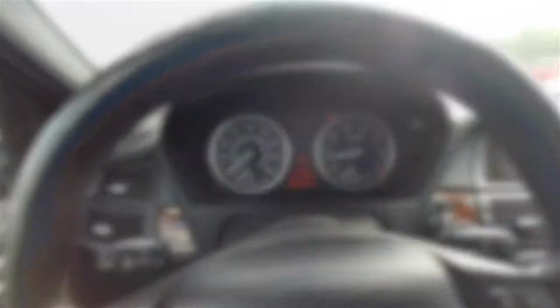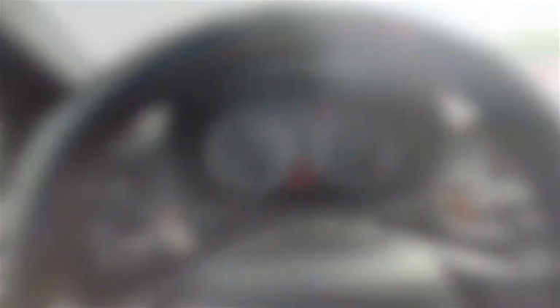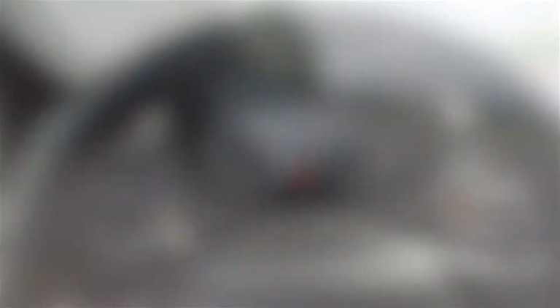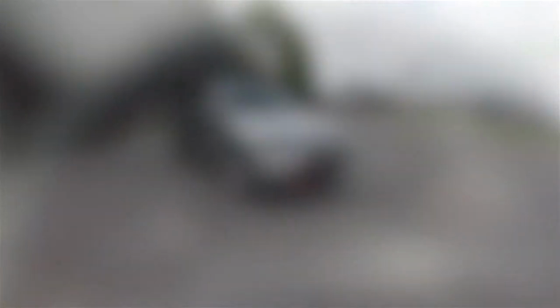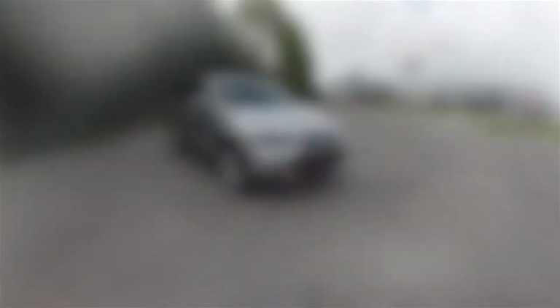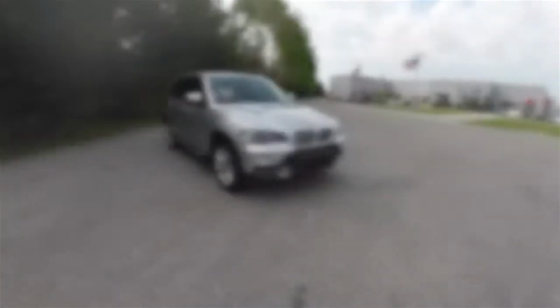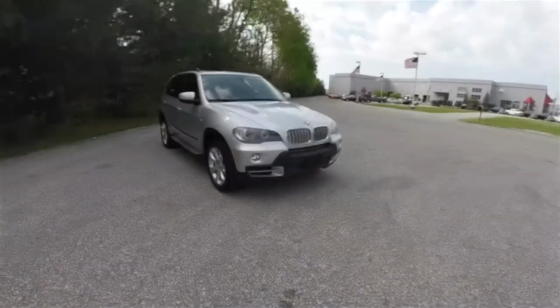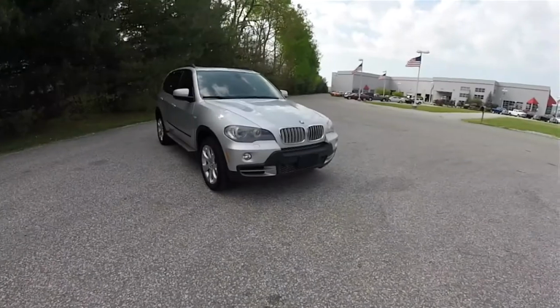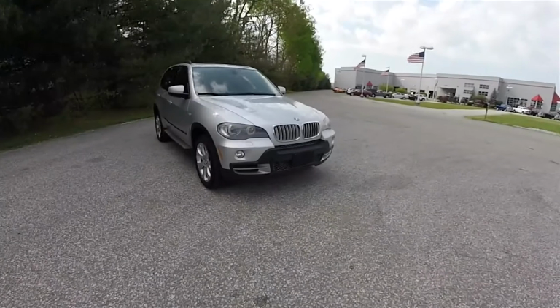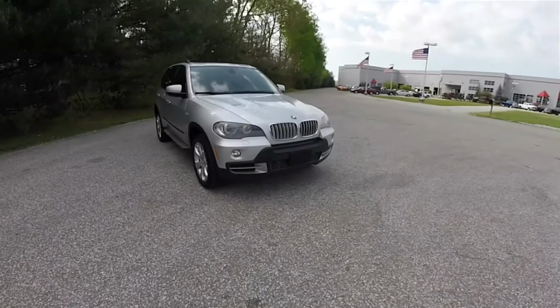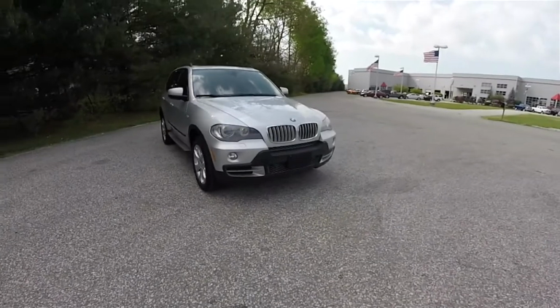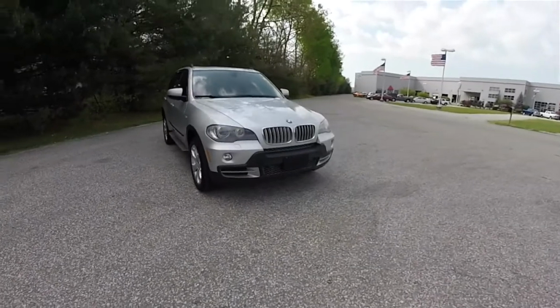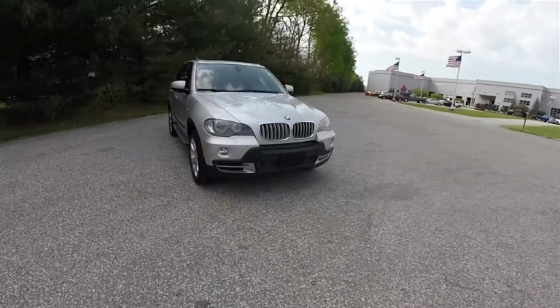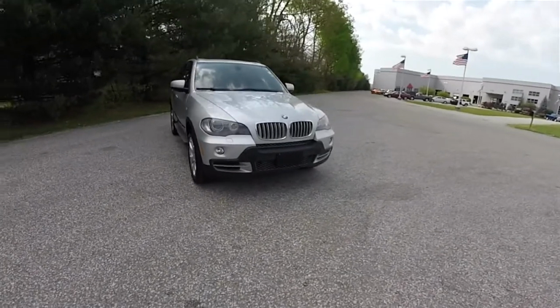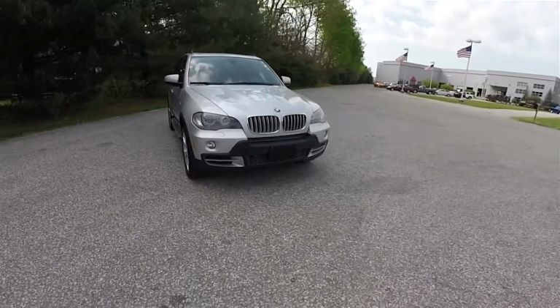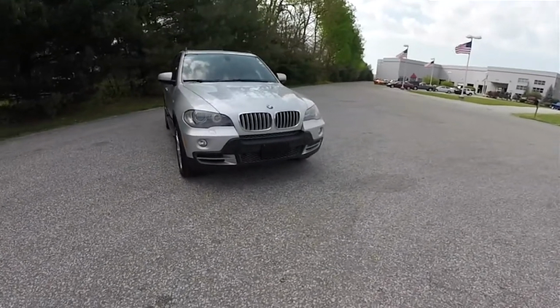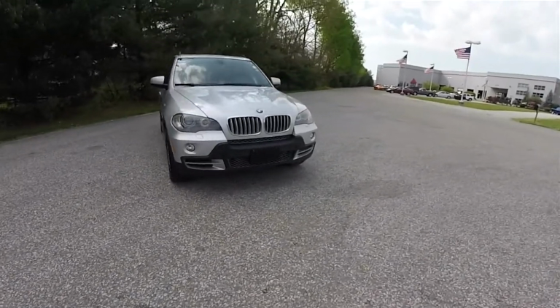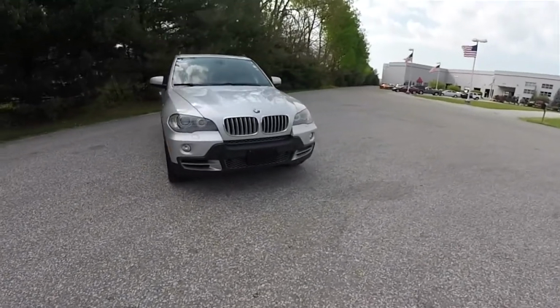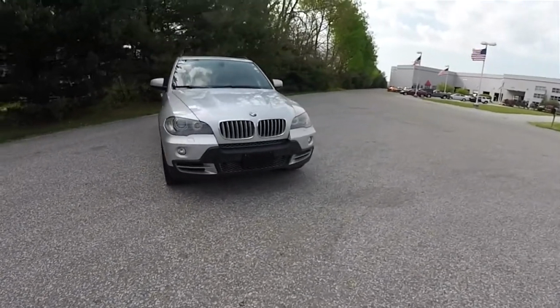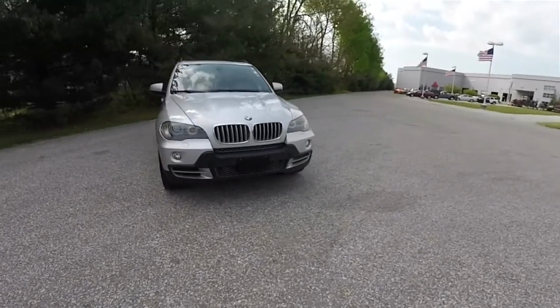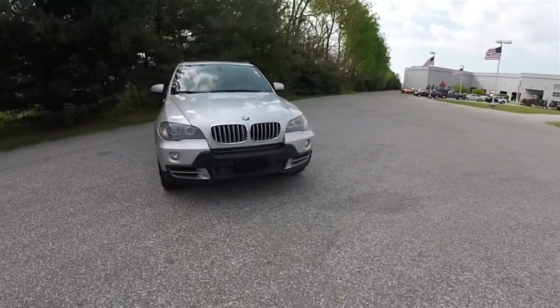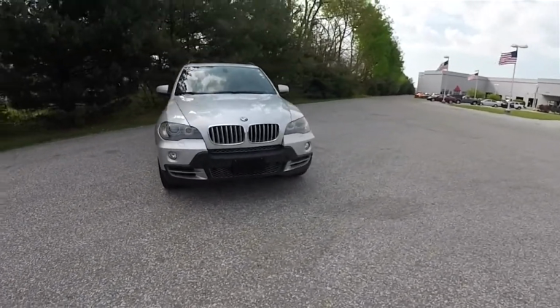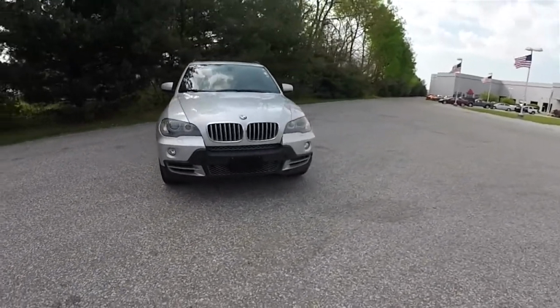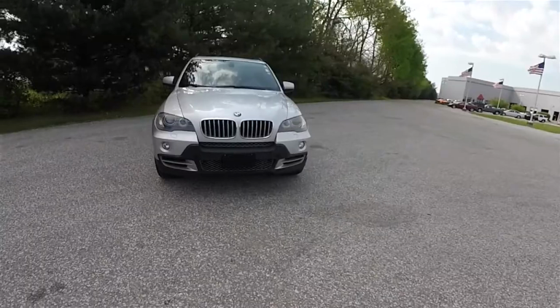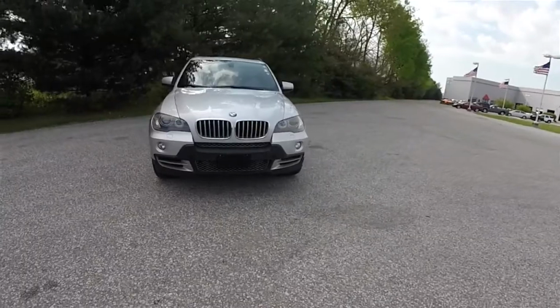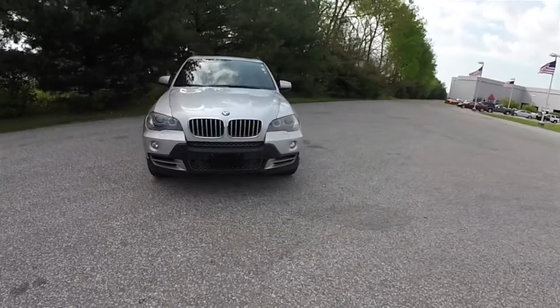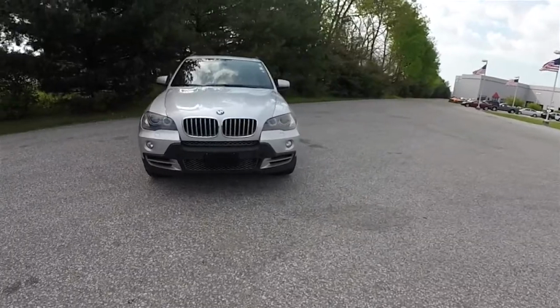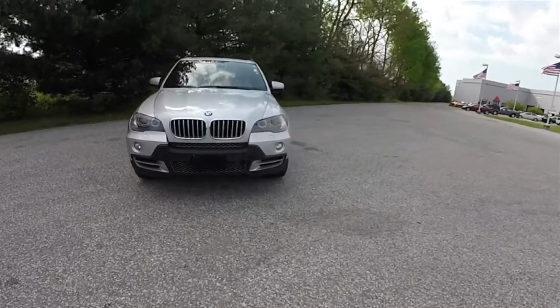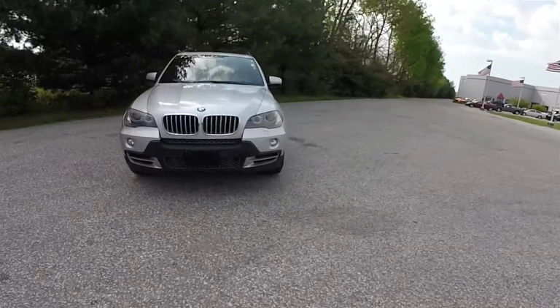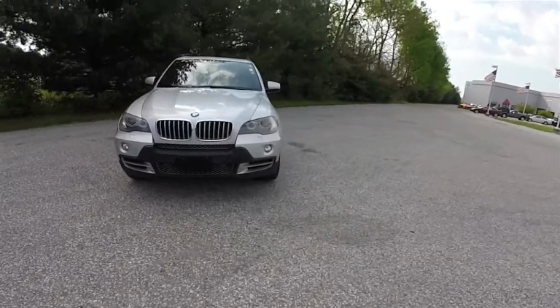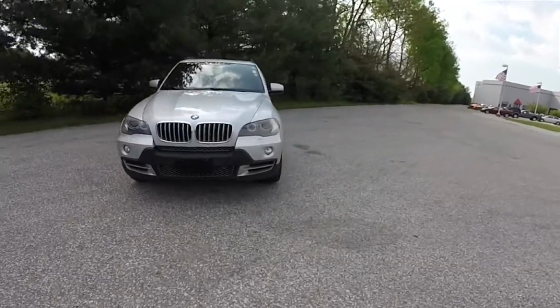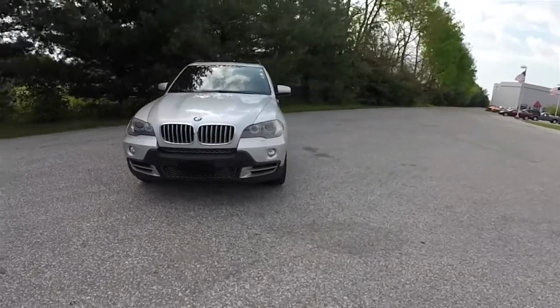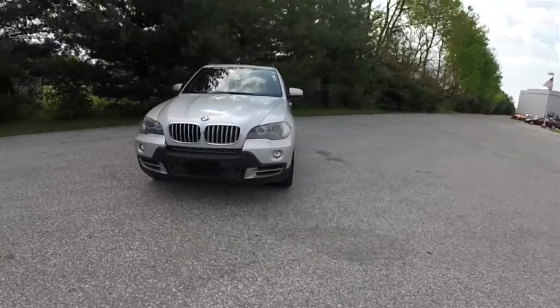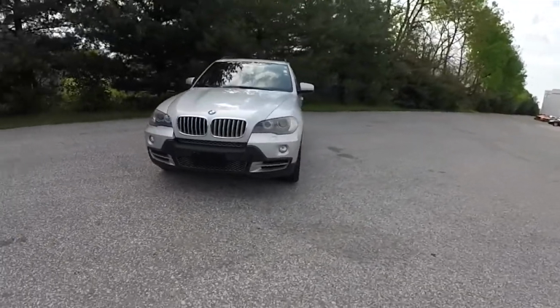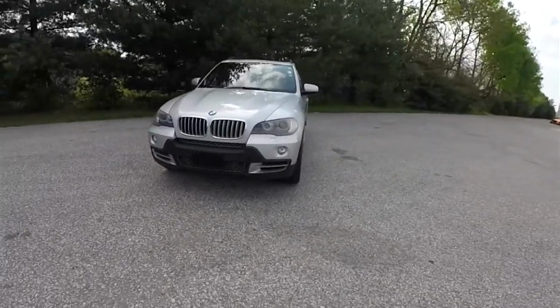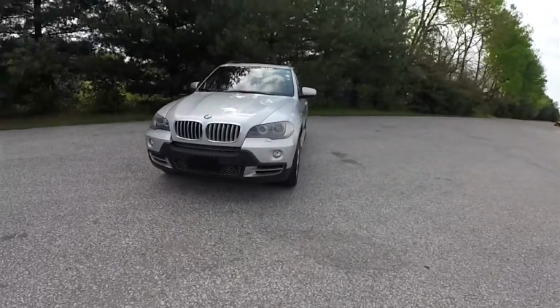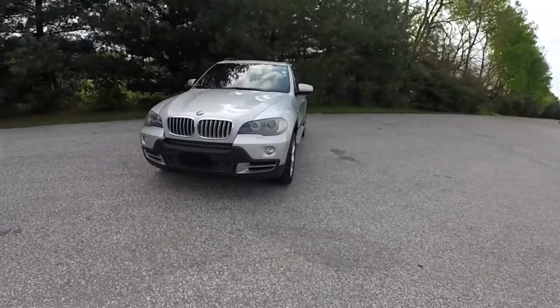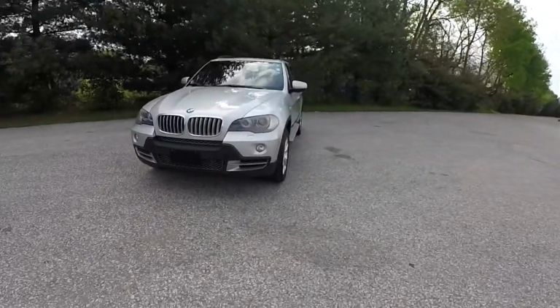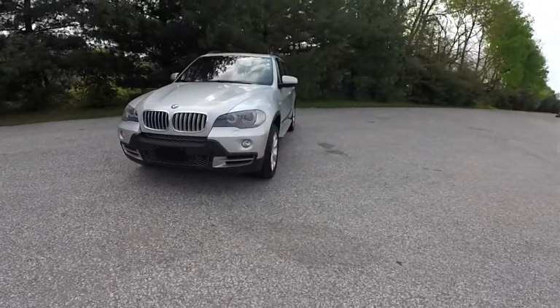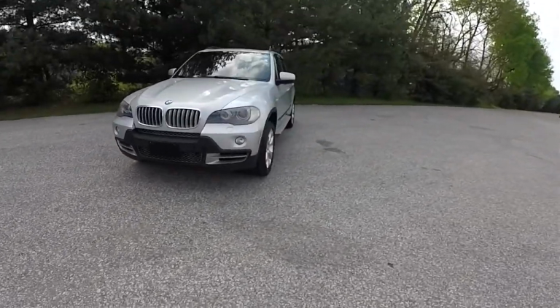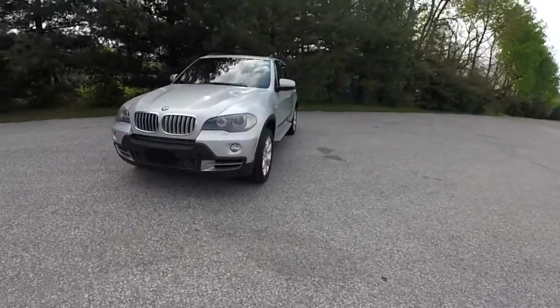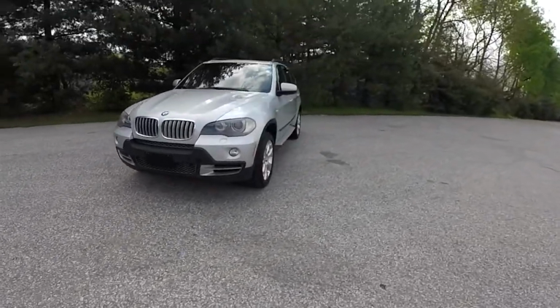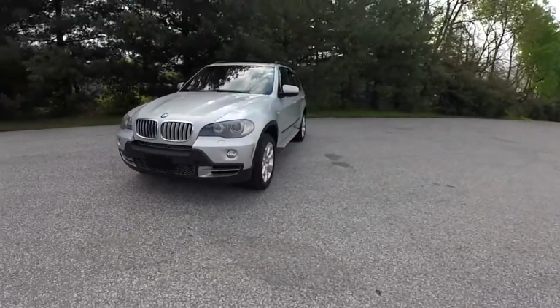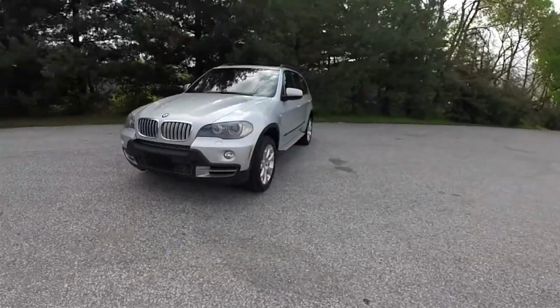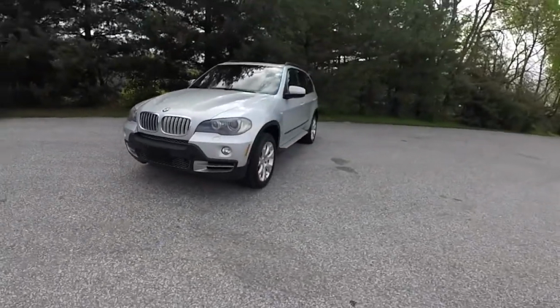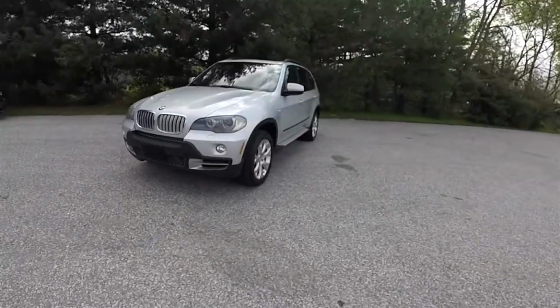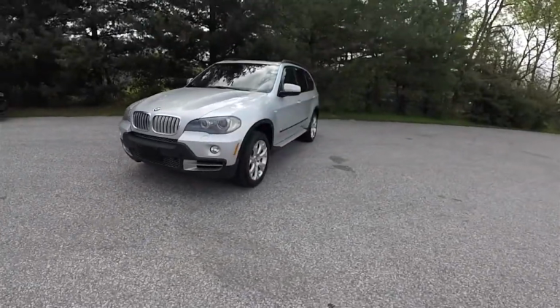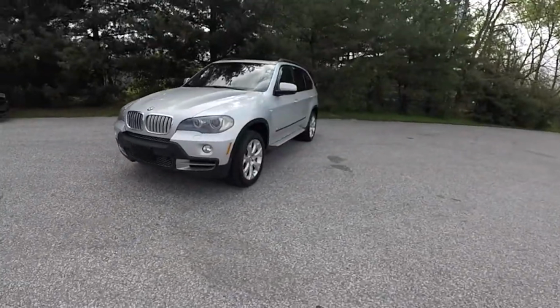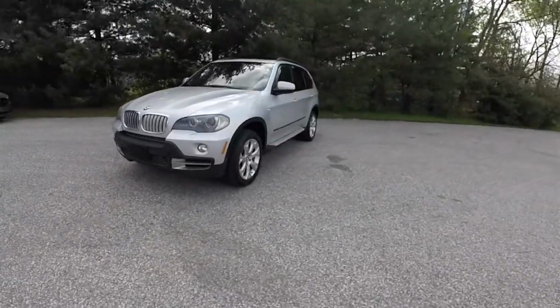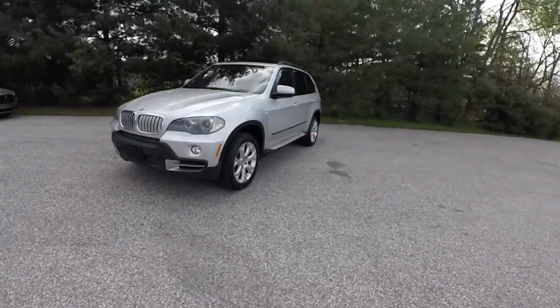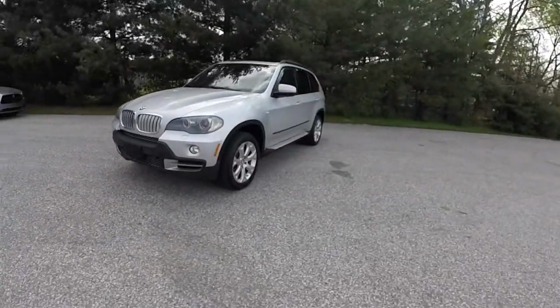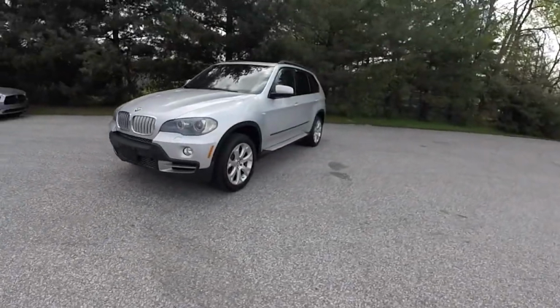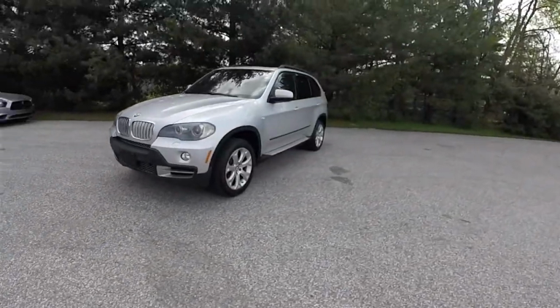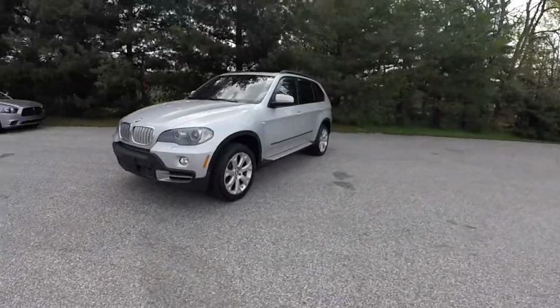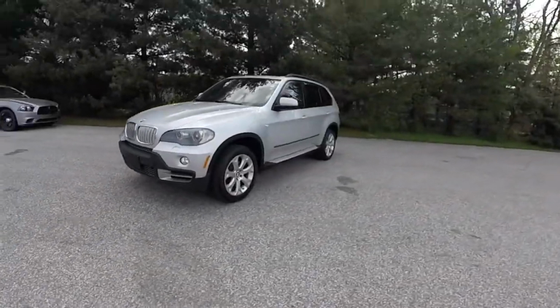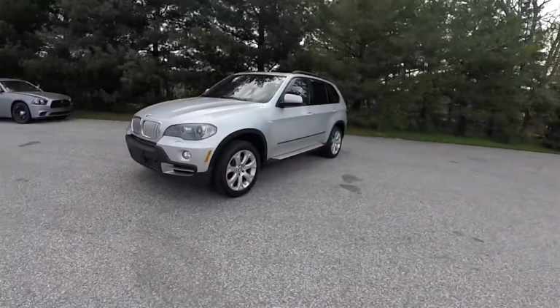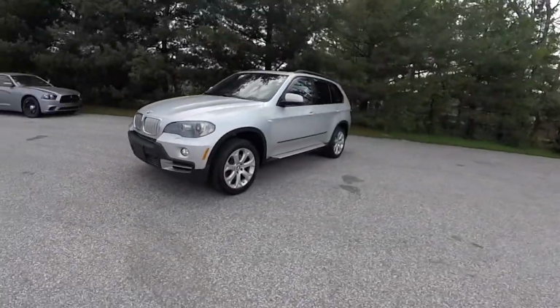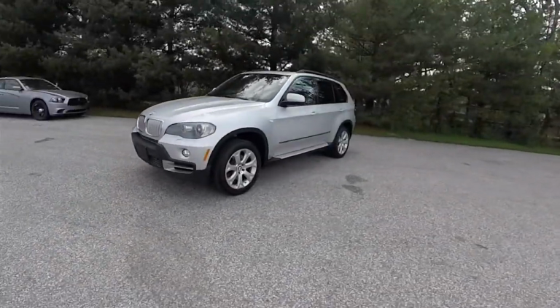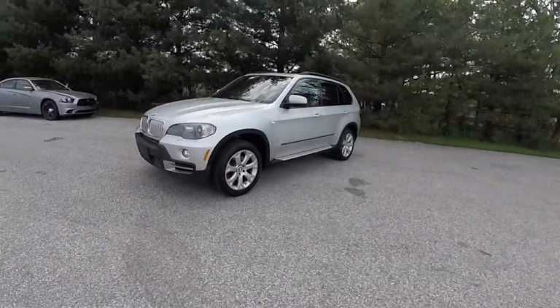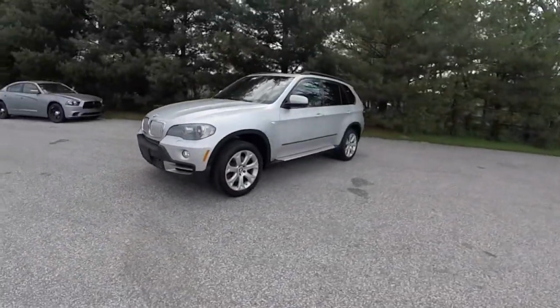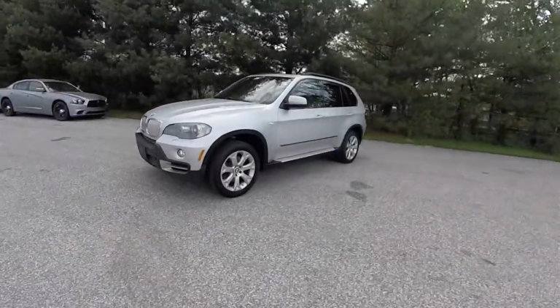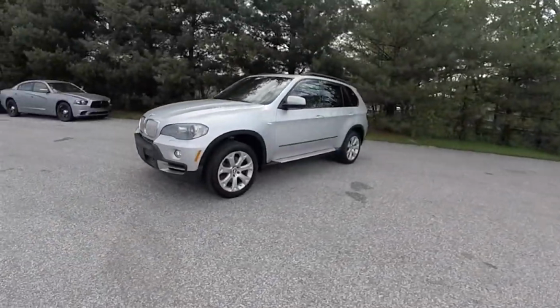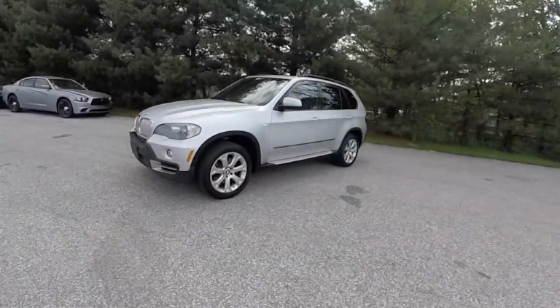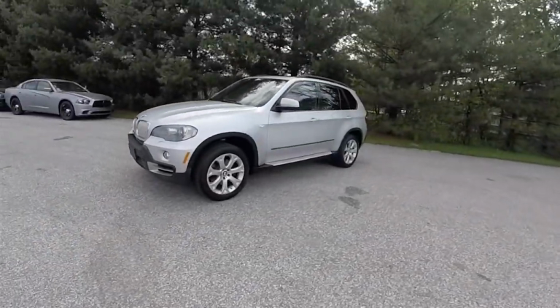Hello, everyone. Today we're going to take a quick walk-around look at this 2007 BMW X5 4.8i.